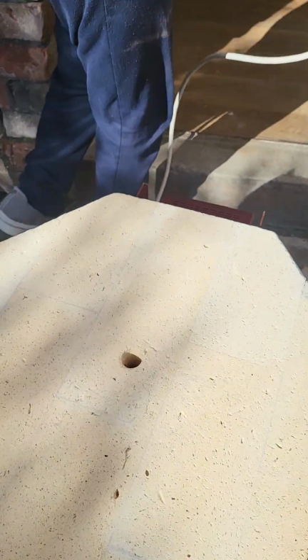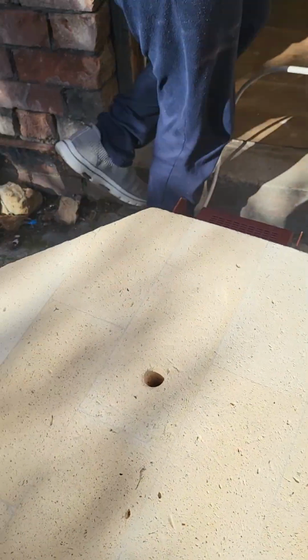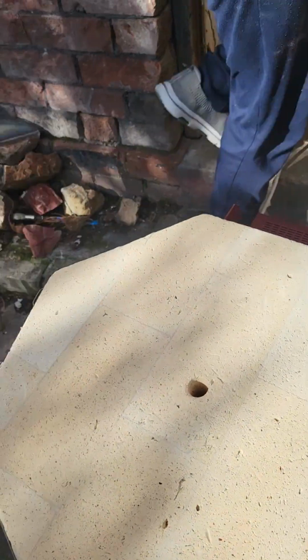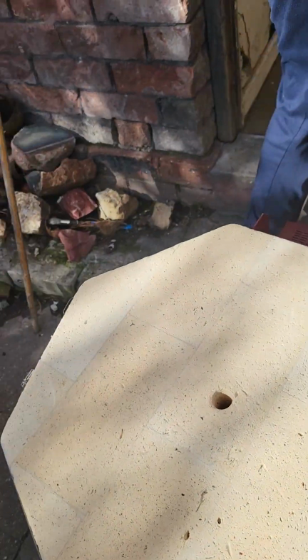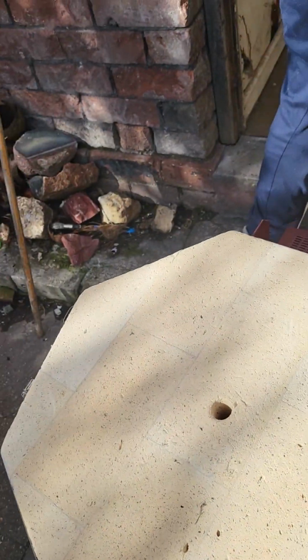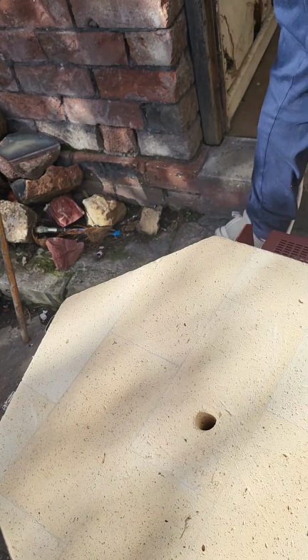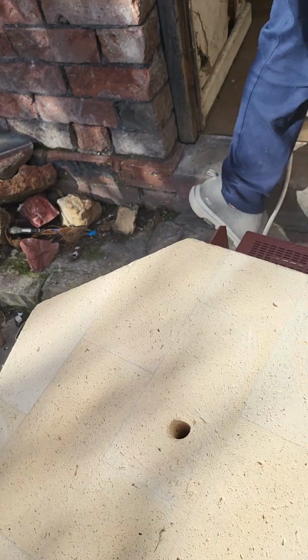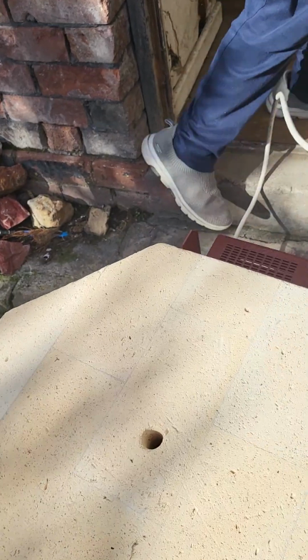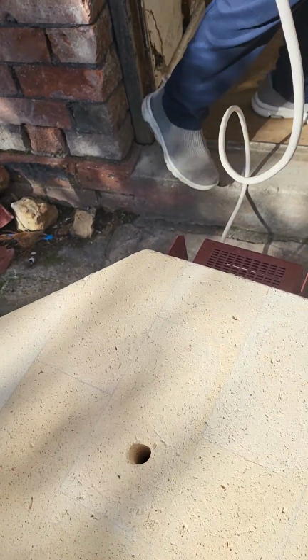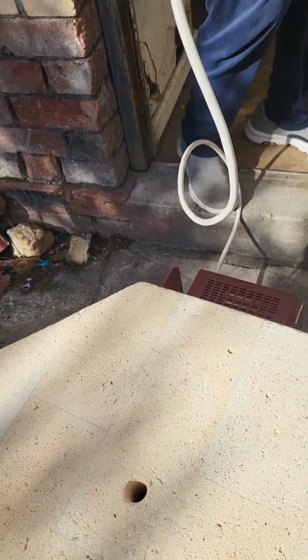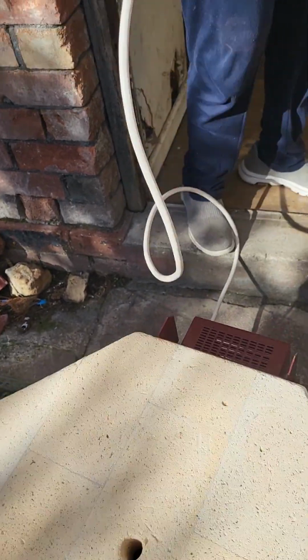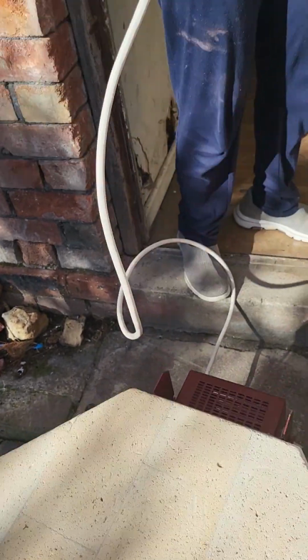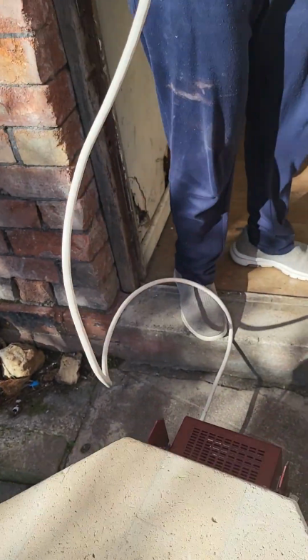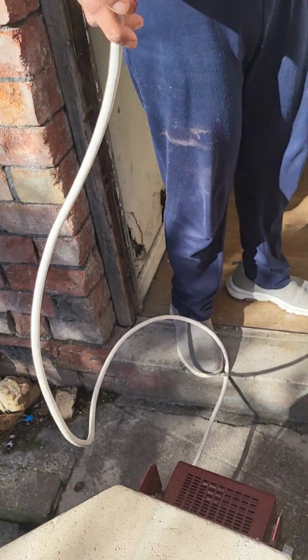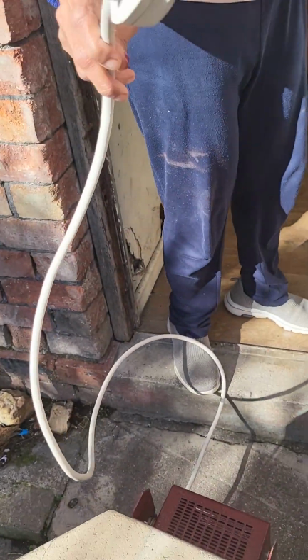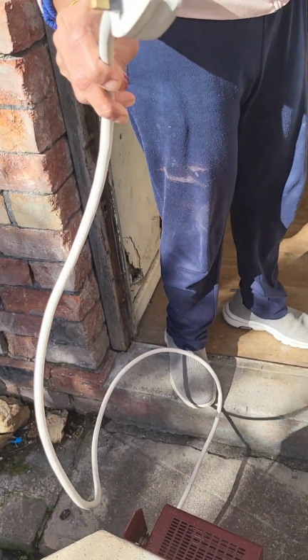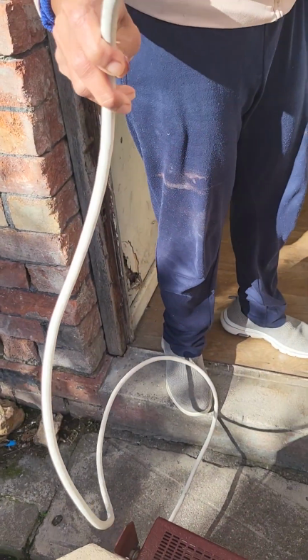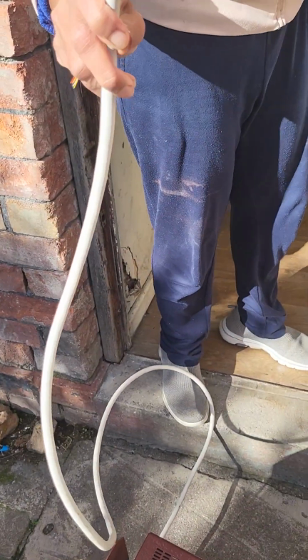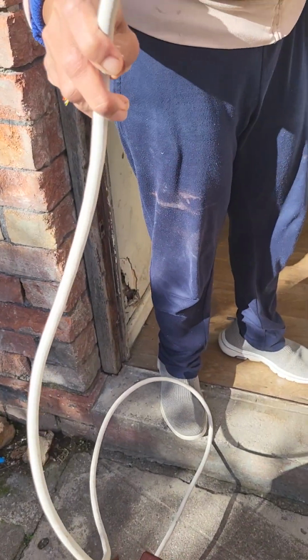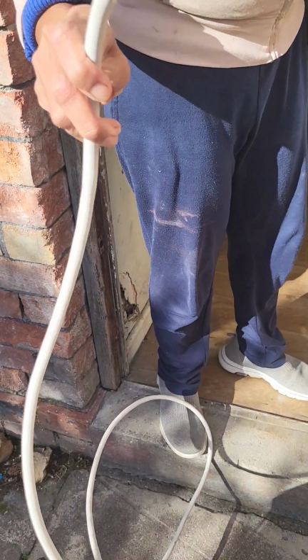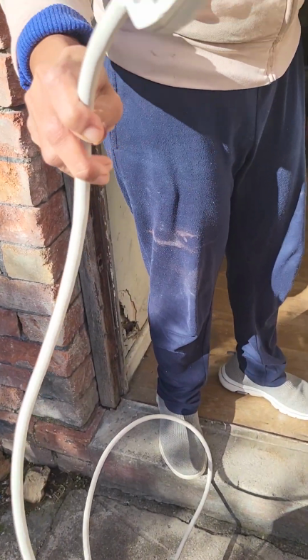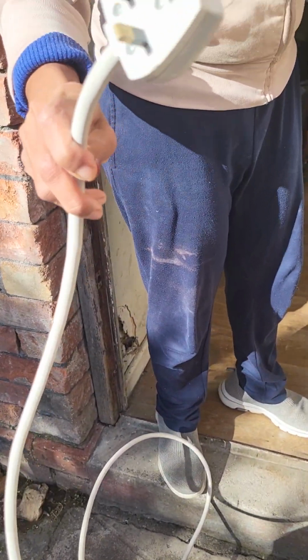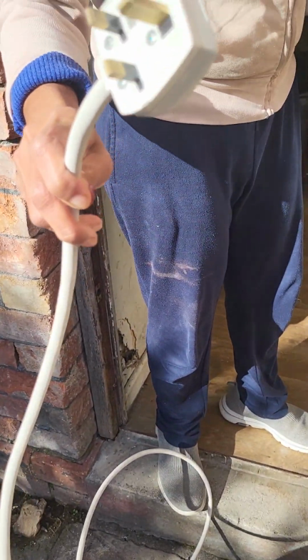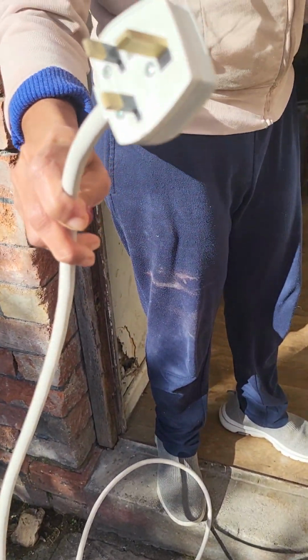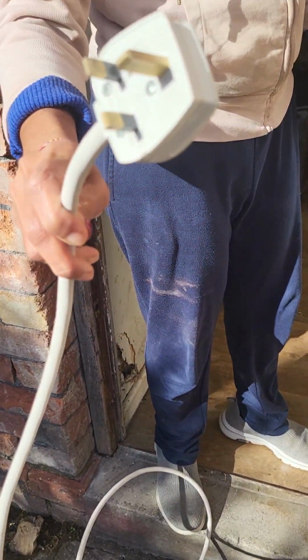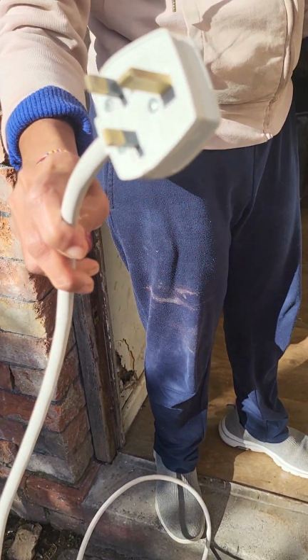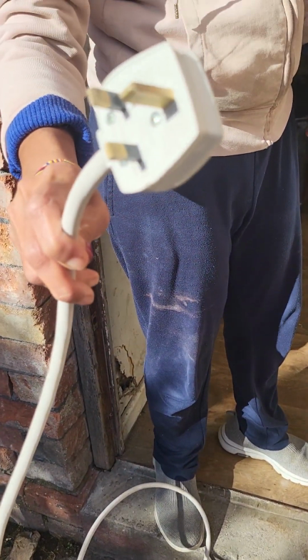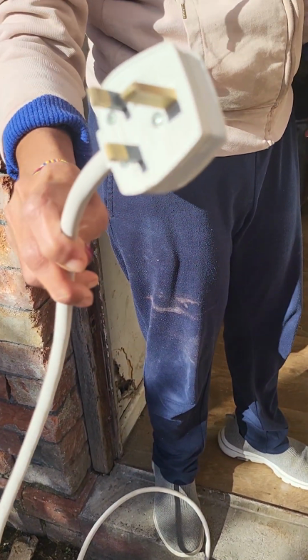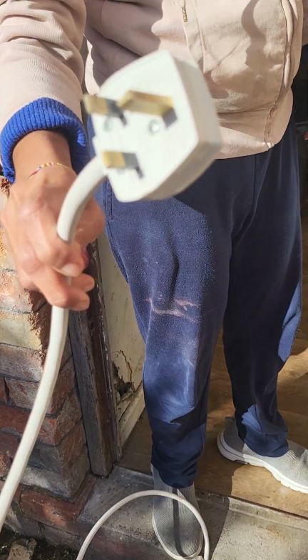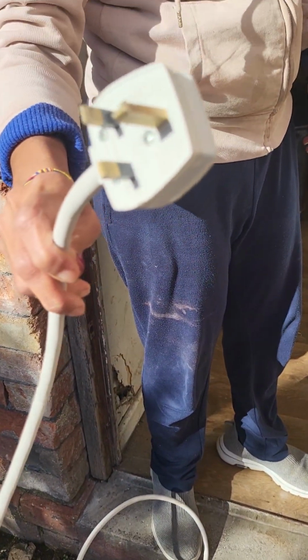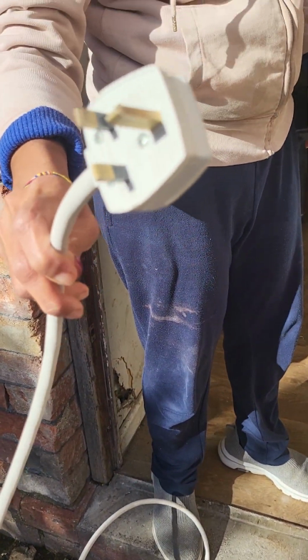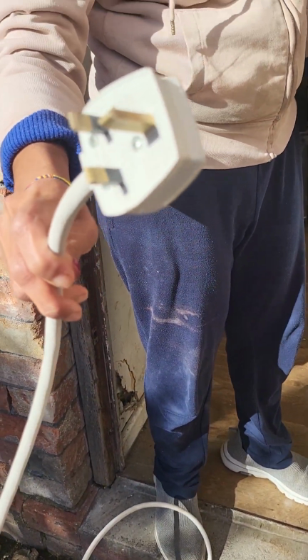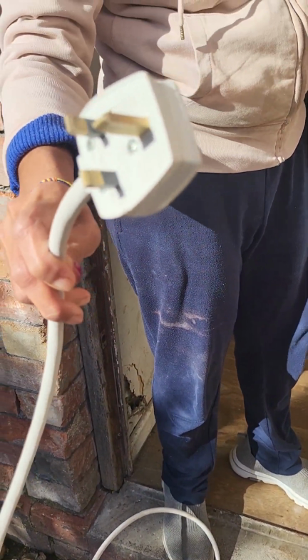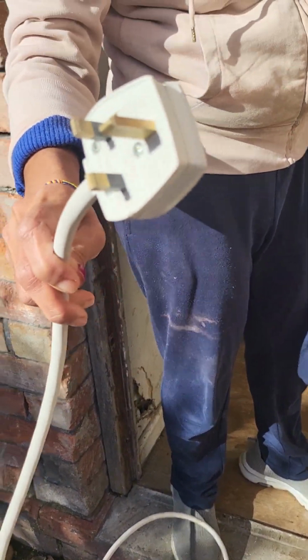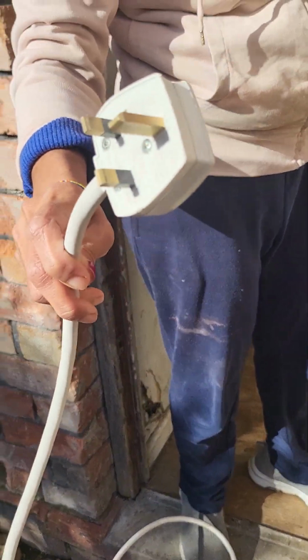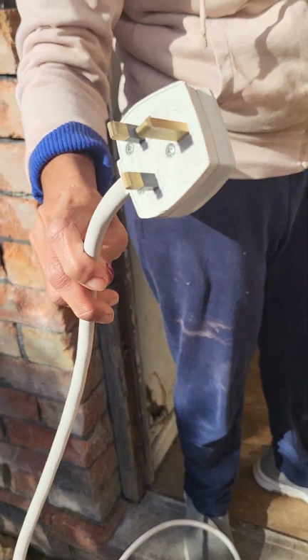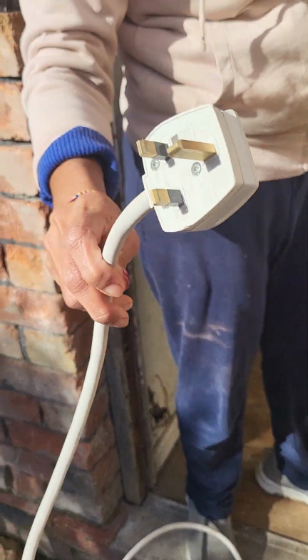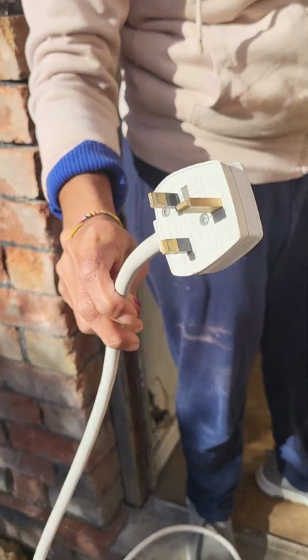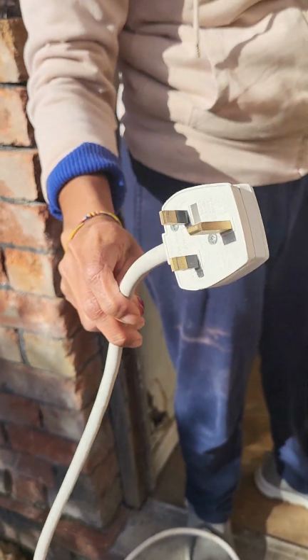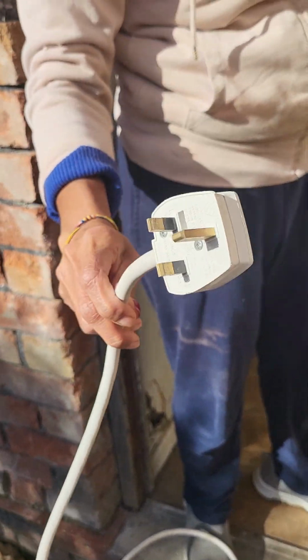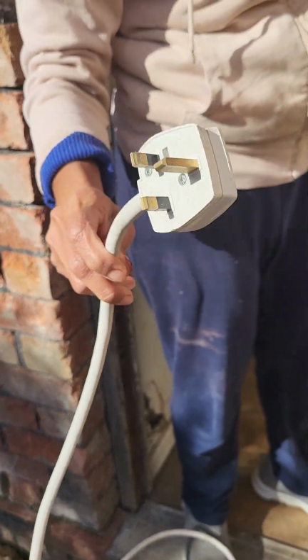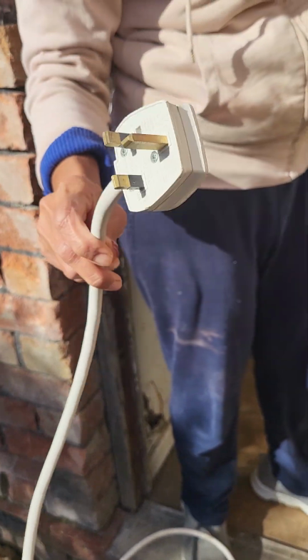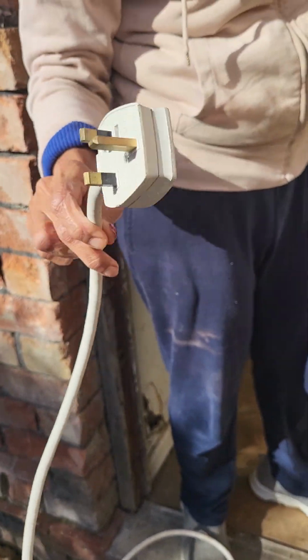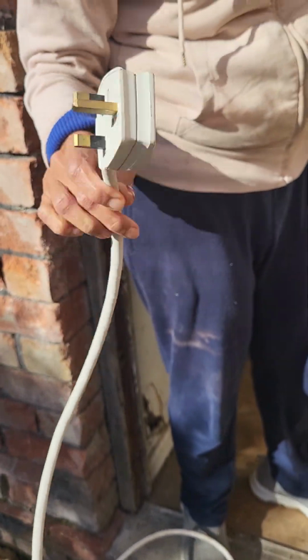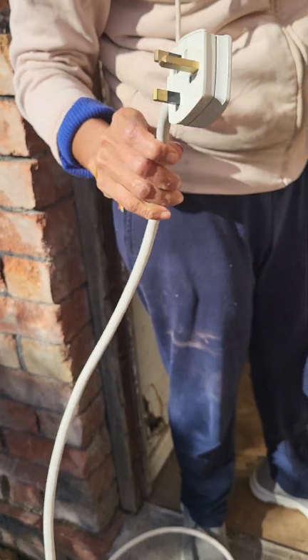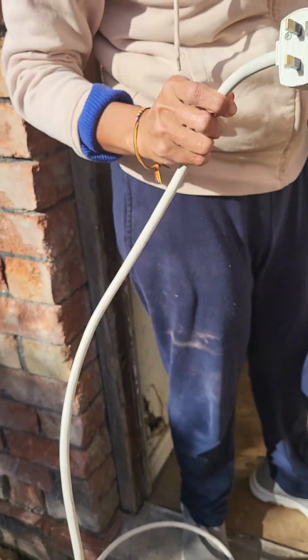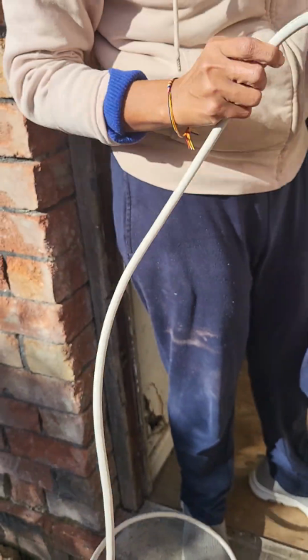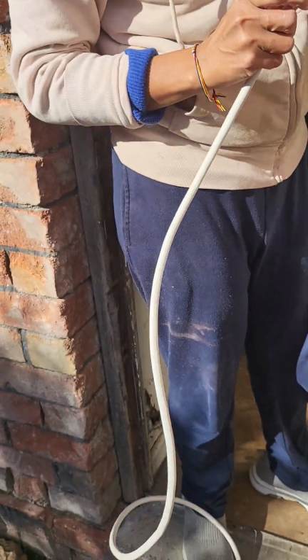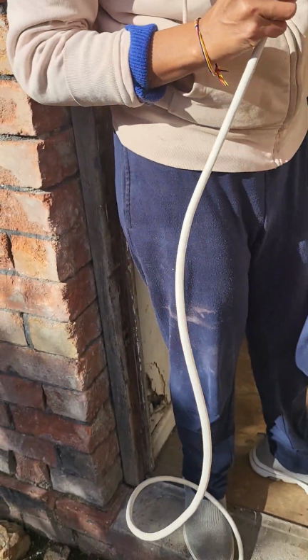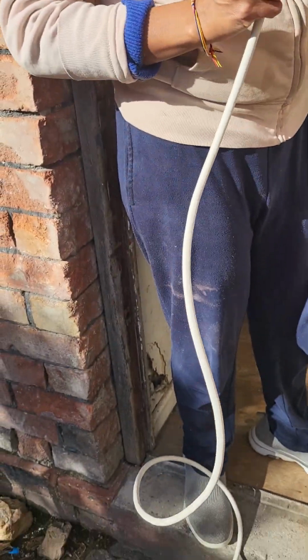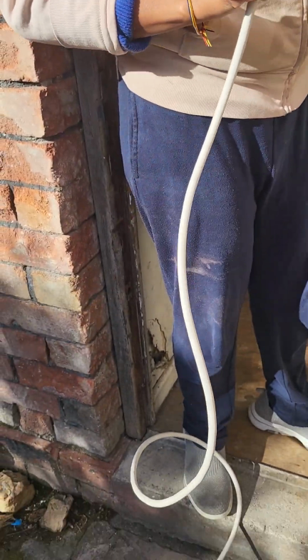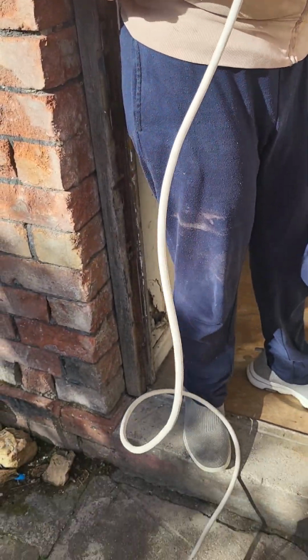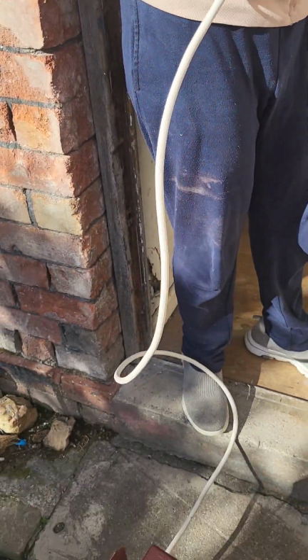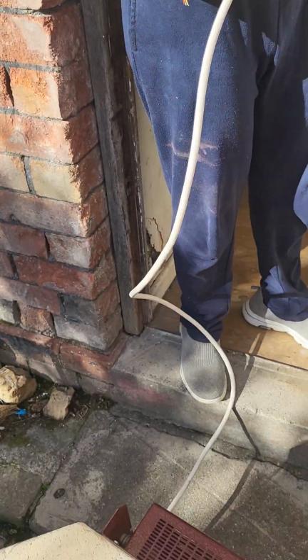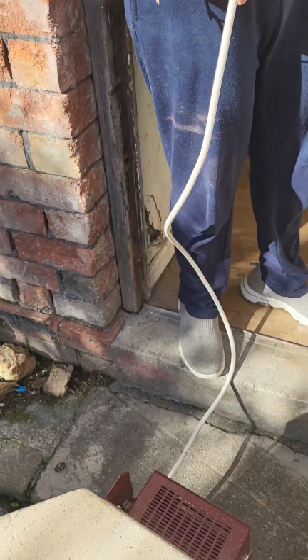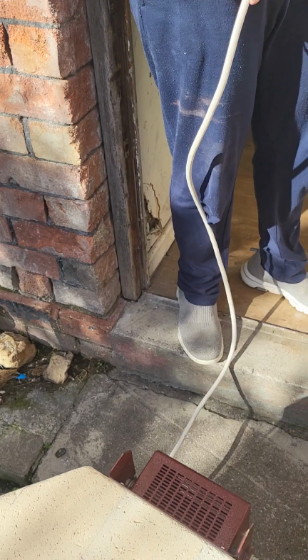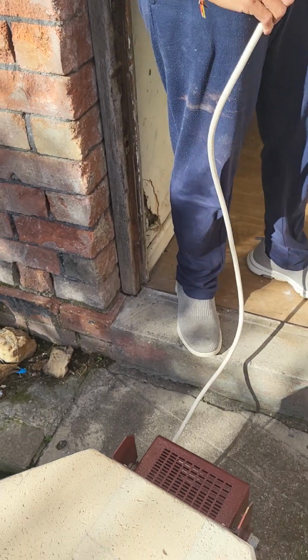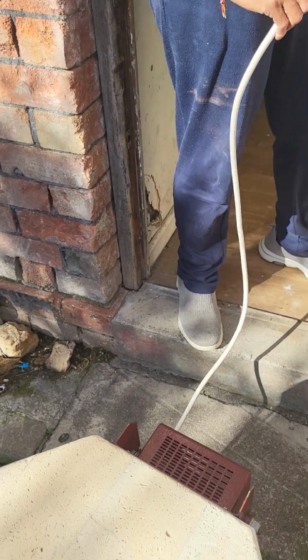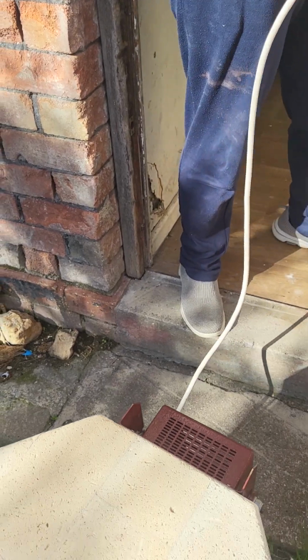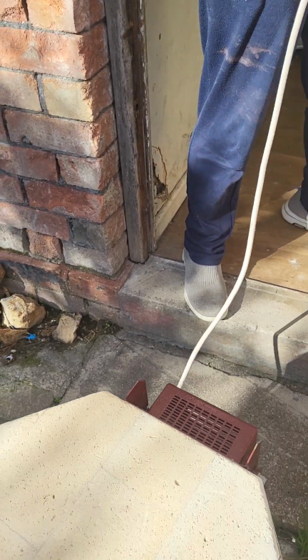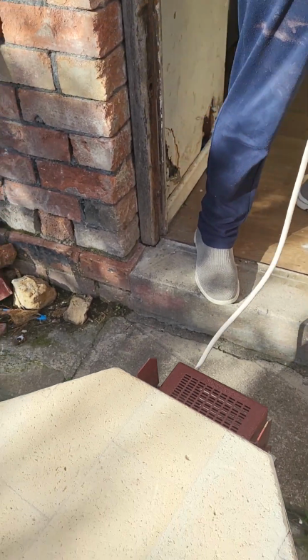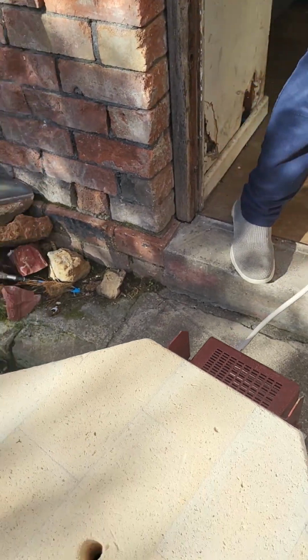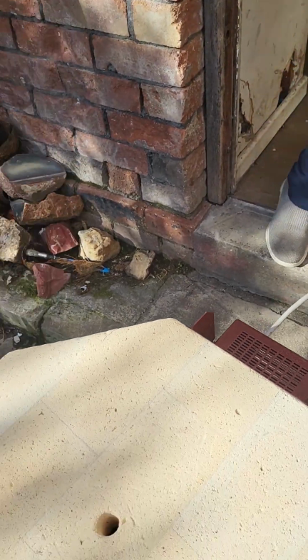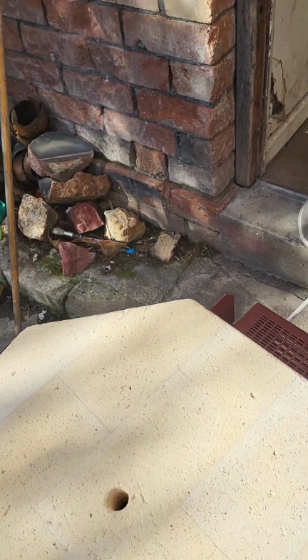This will need to be plugged into a 13 amp socket. You must do that — do not plug it into an extension or something.